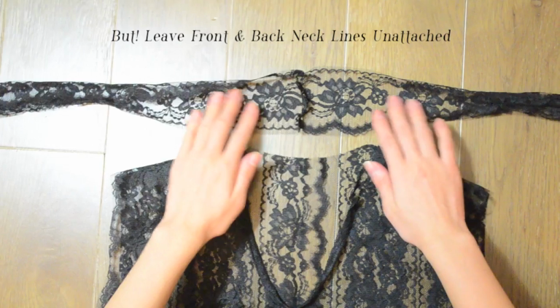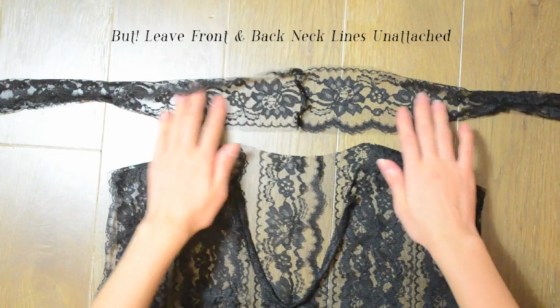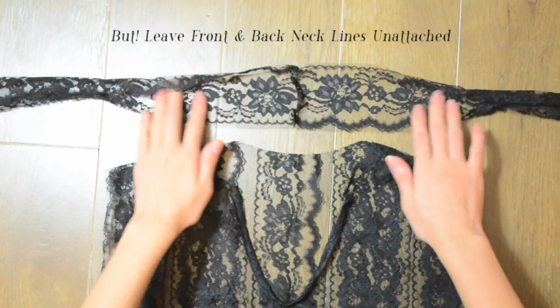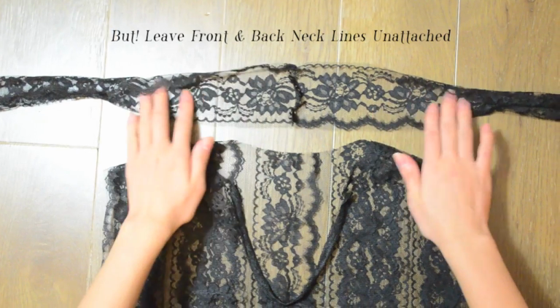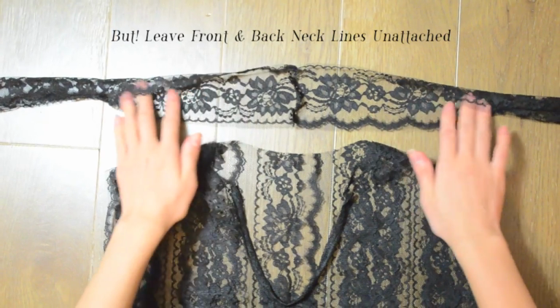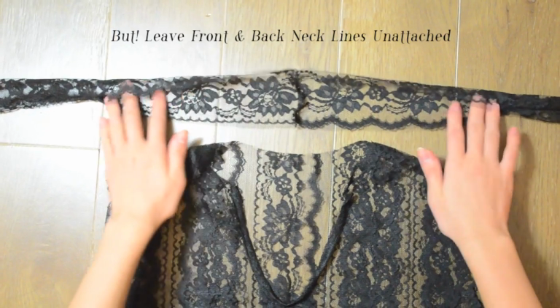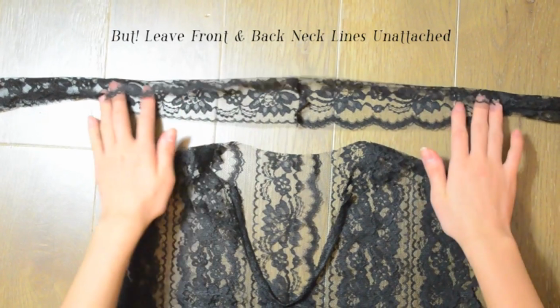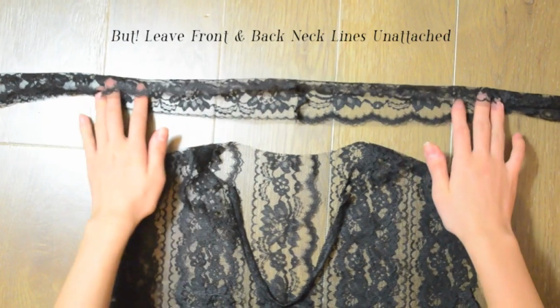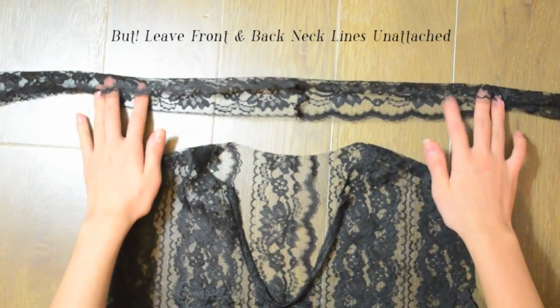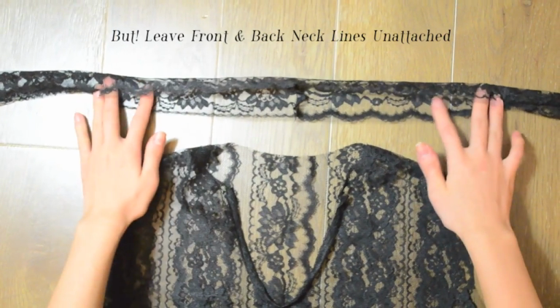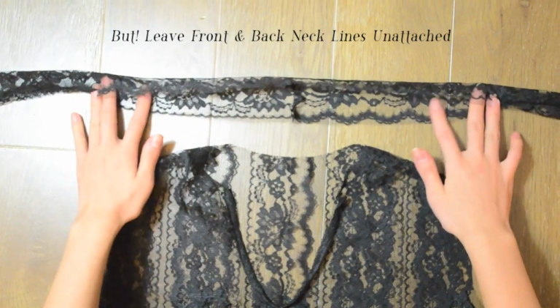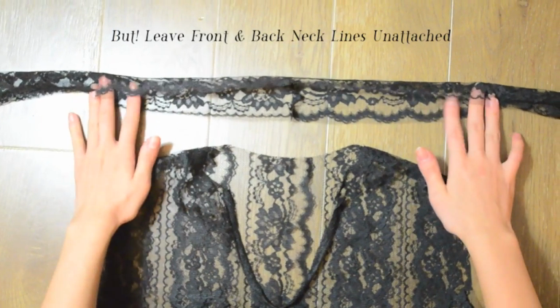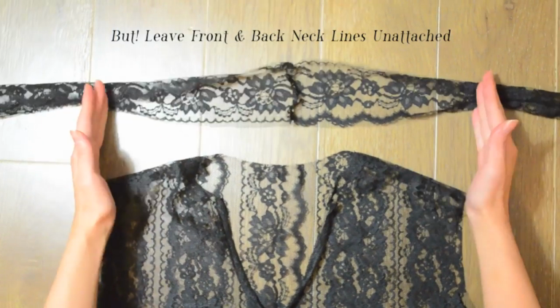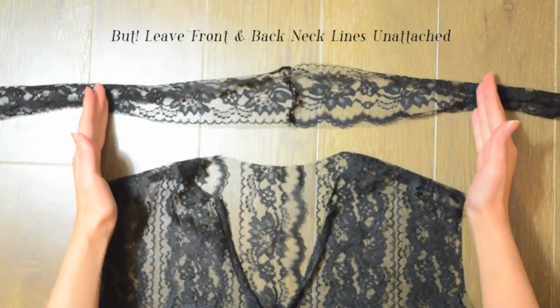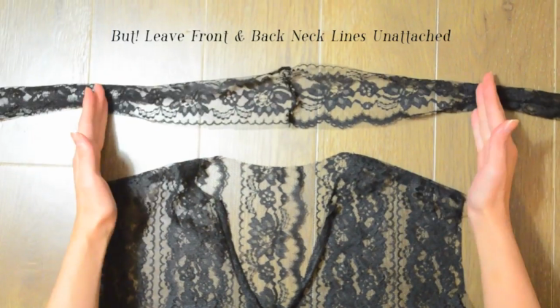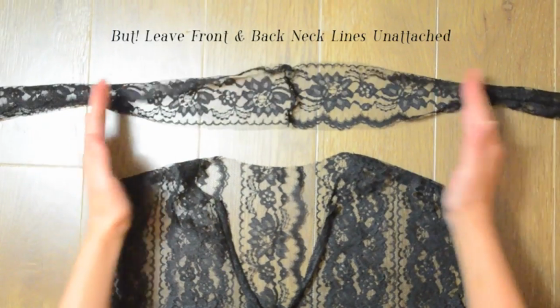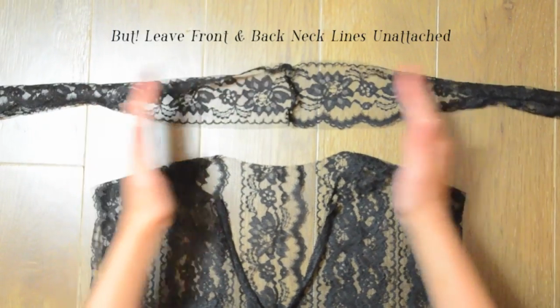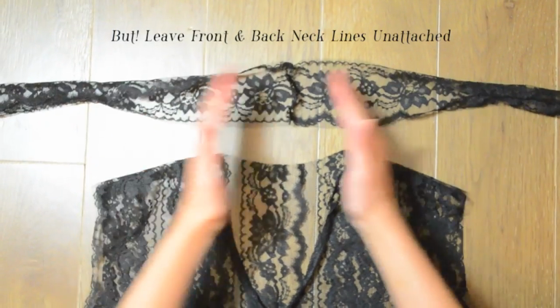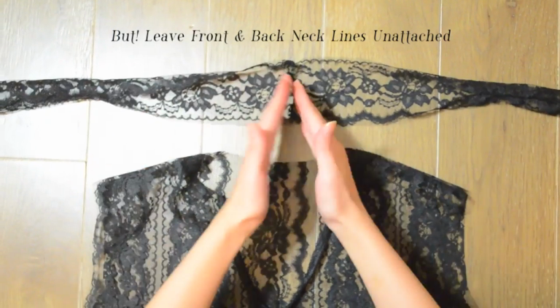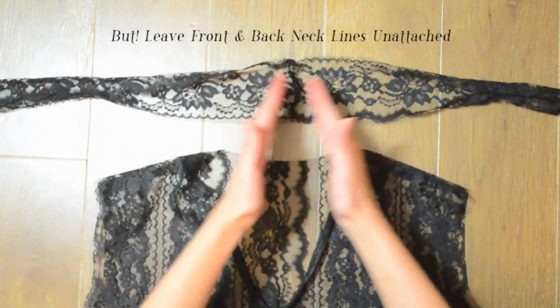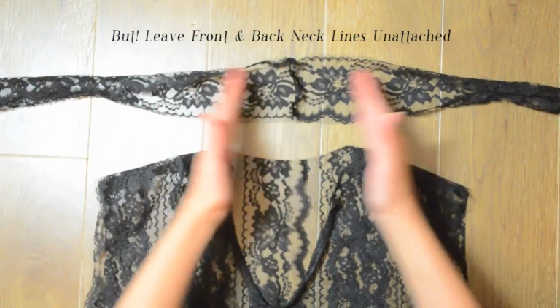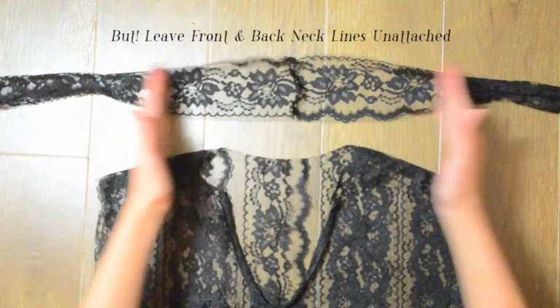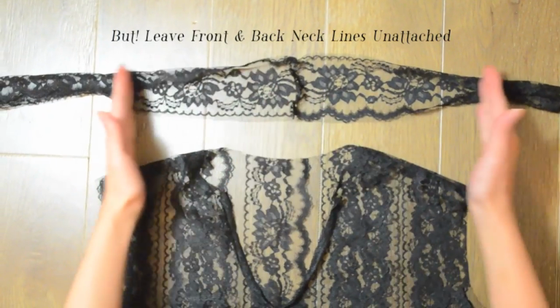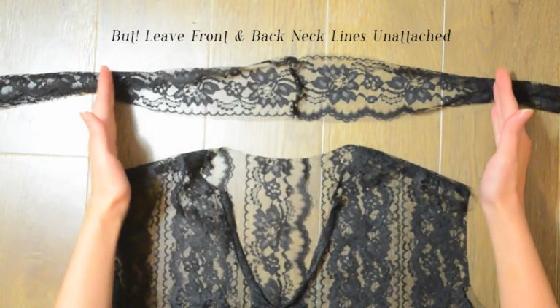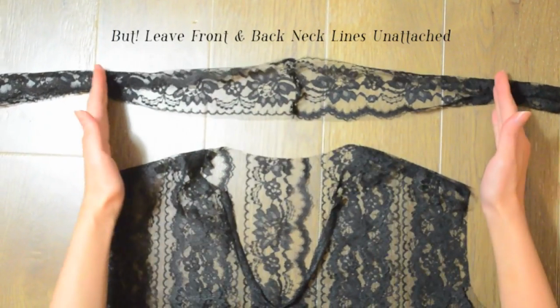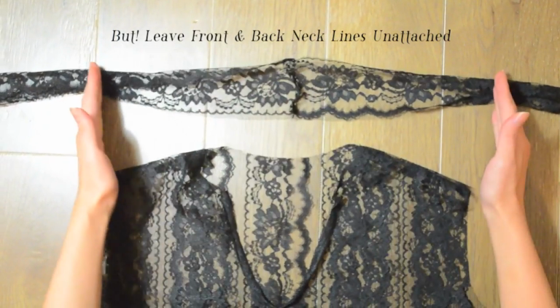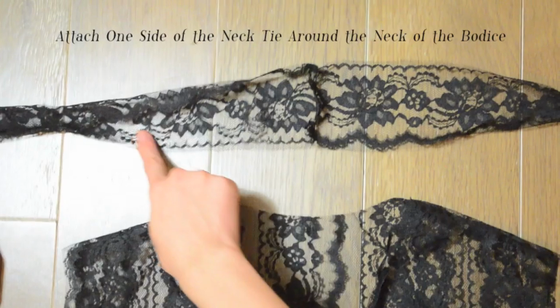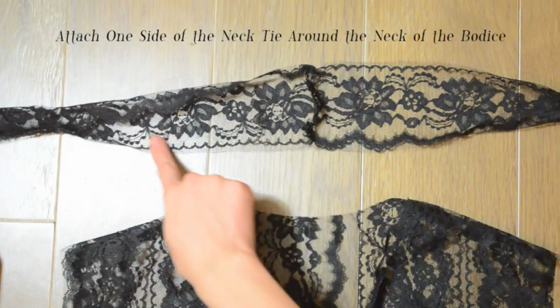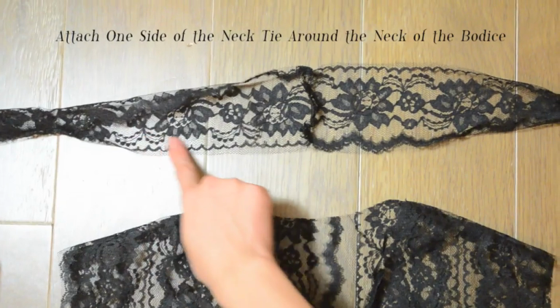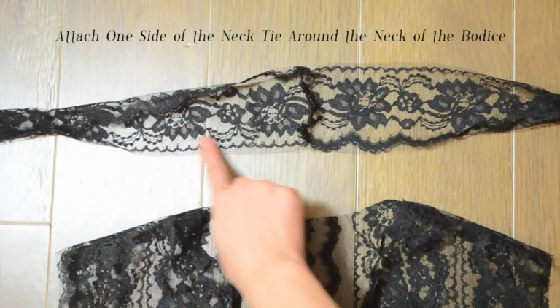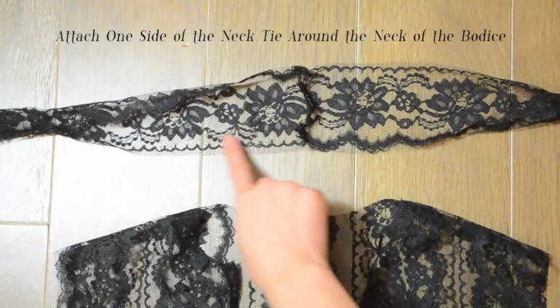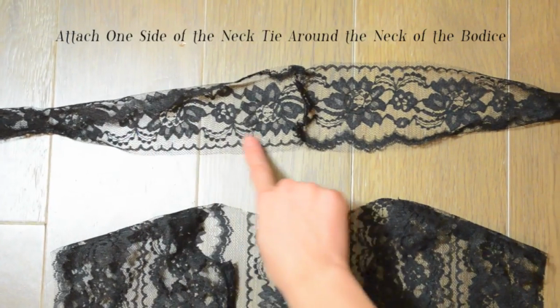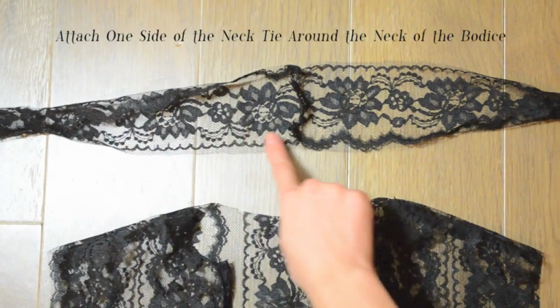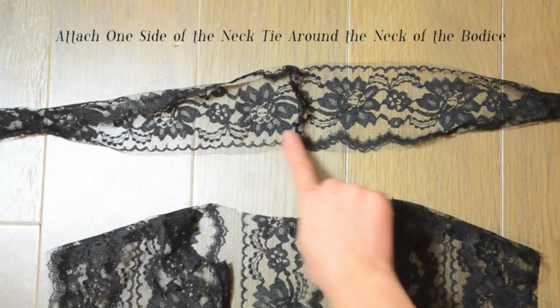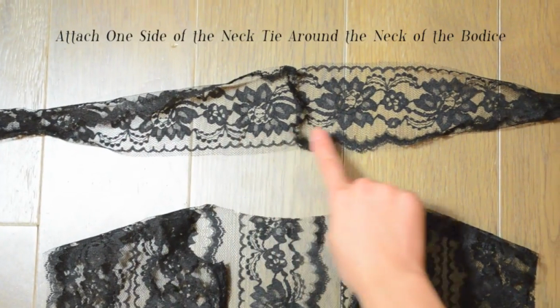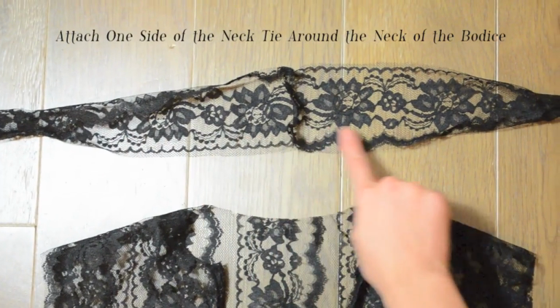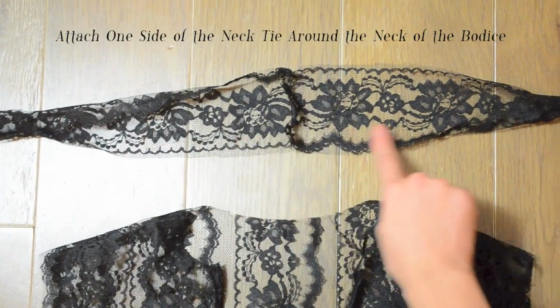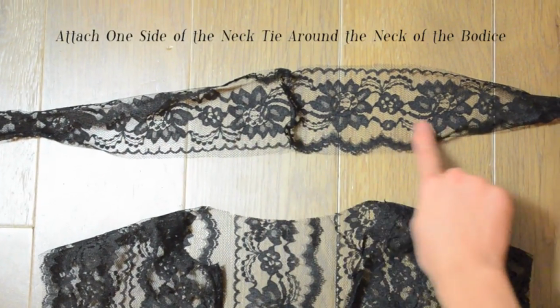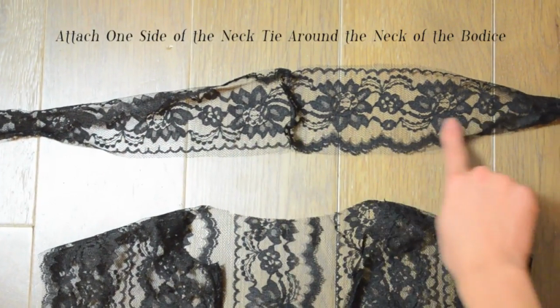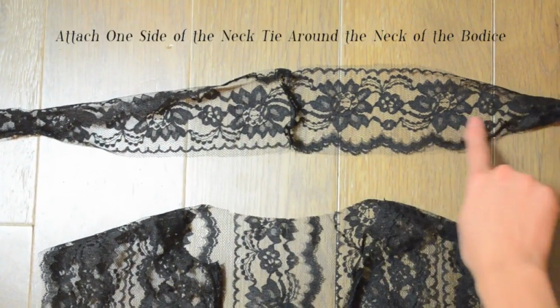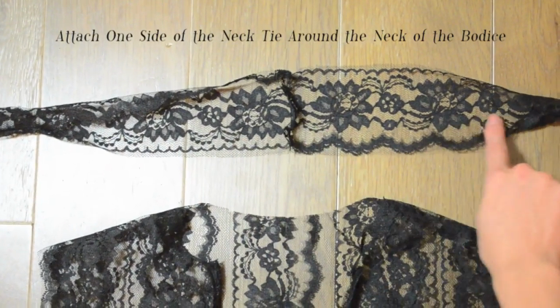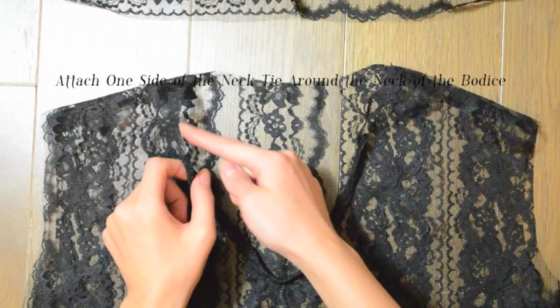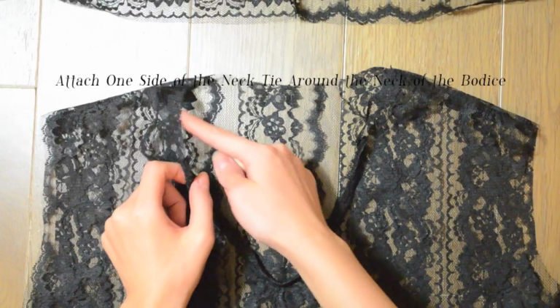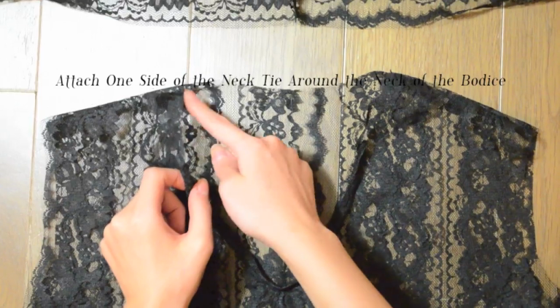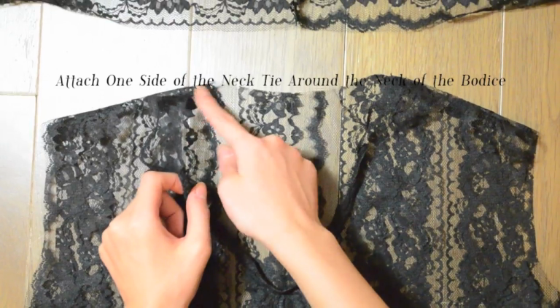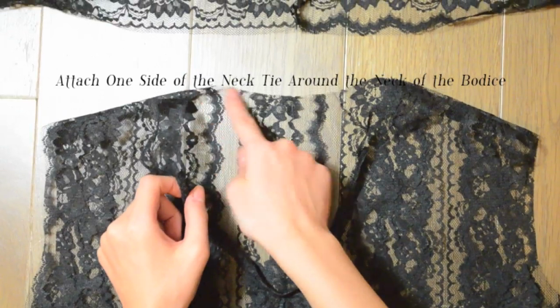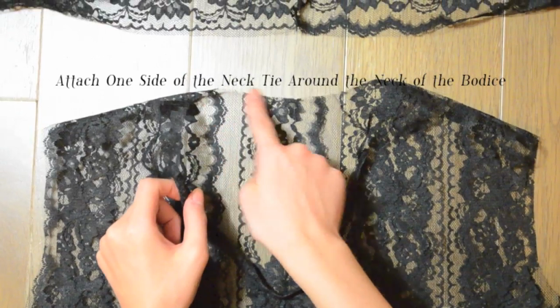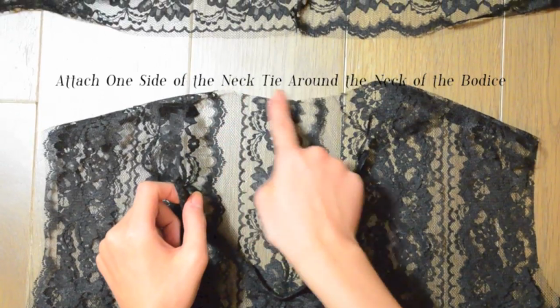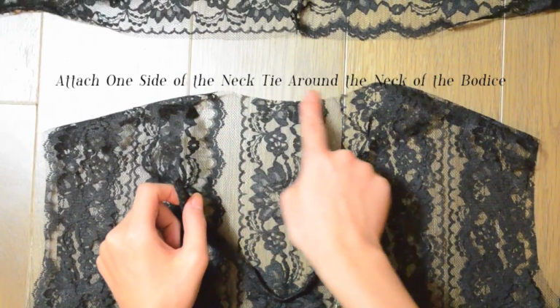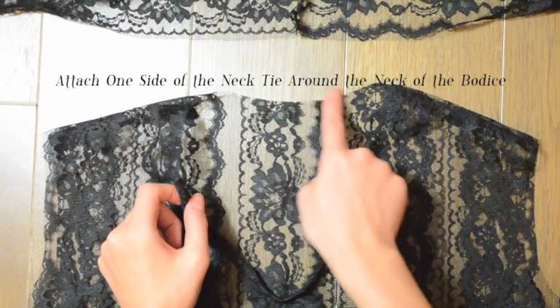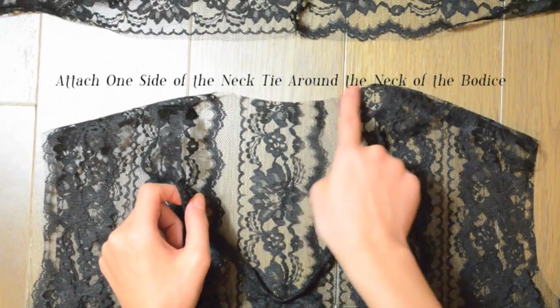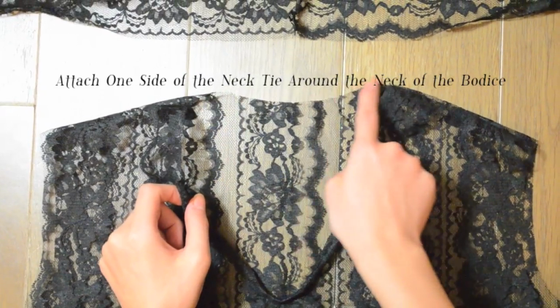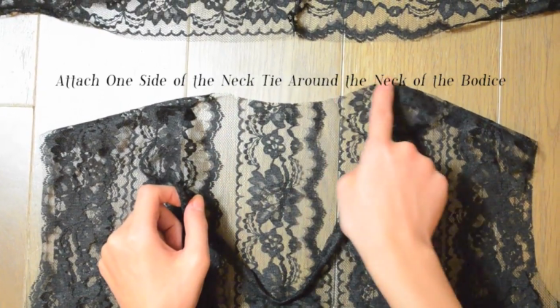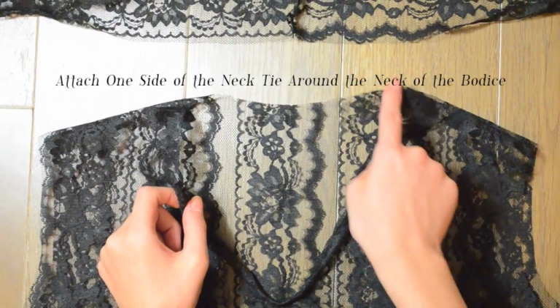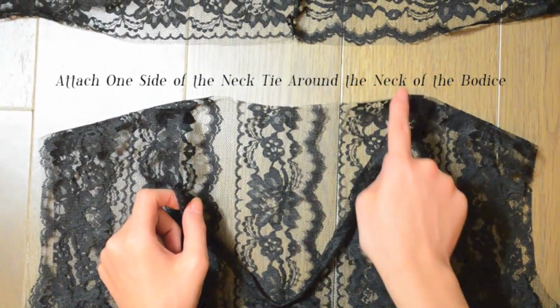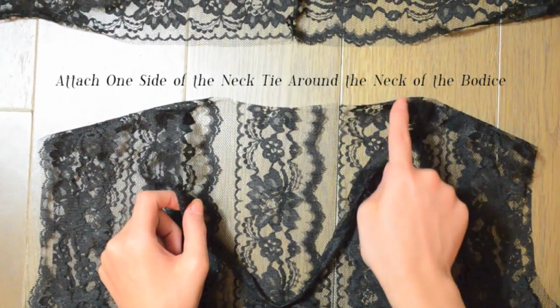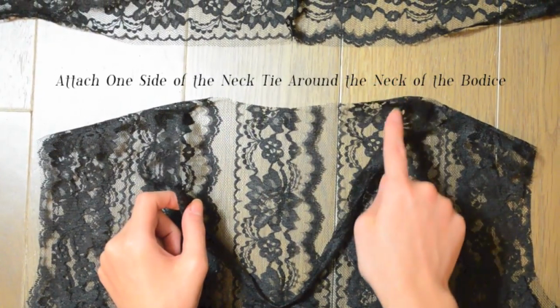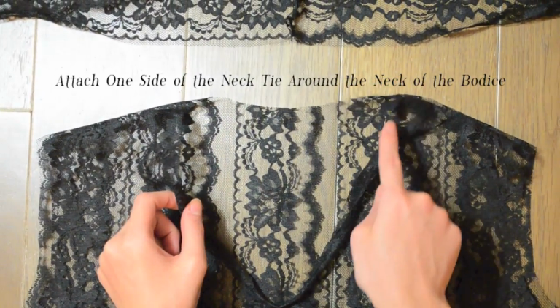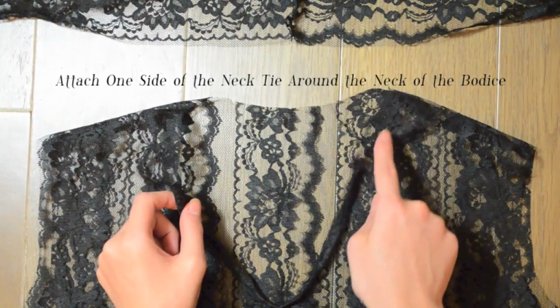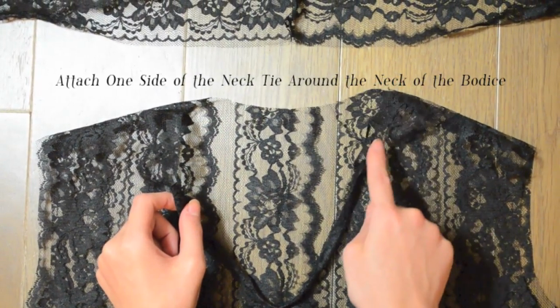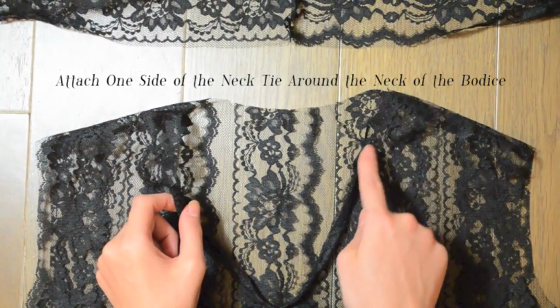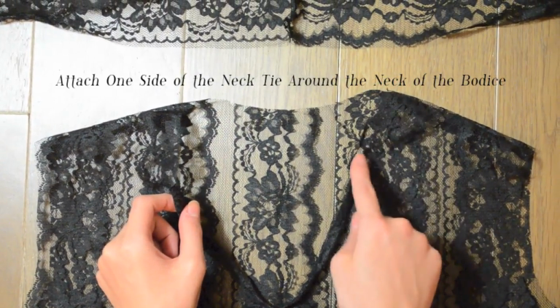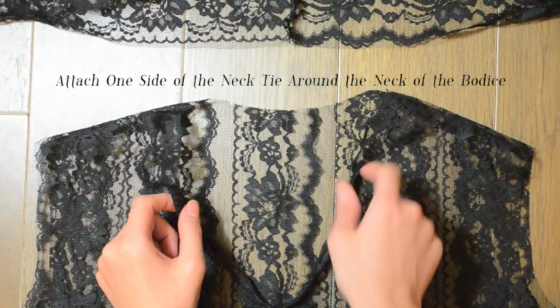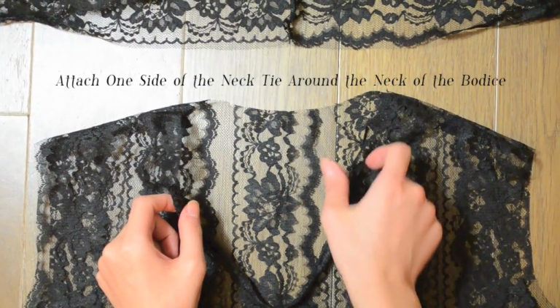Make sure to leave a certain amount of length of tie unattached, and that amount will equal to the total length of the front and back neckline.